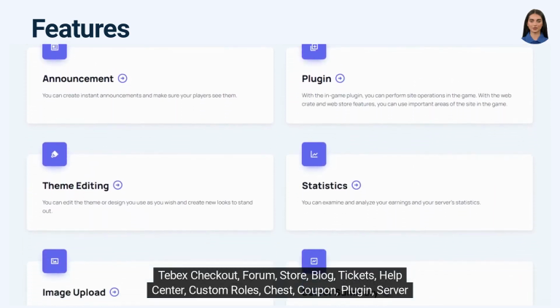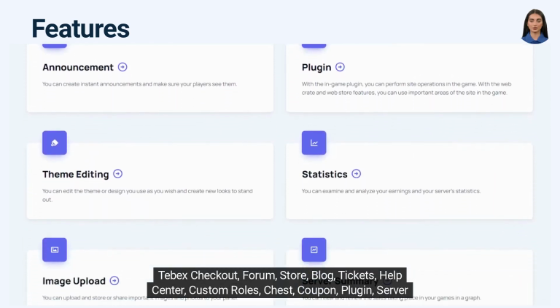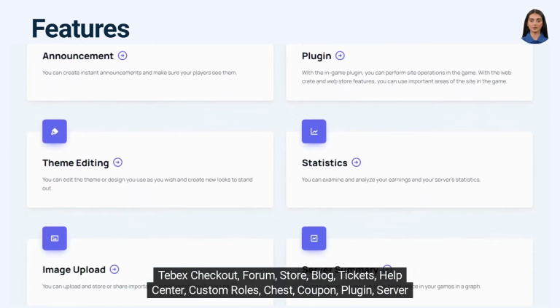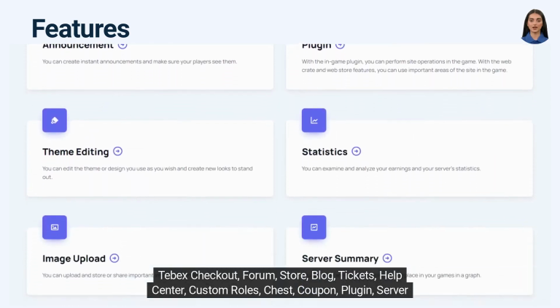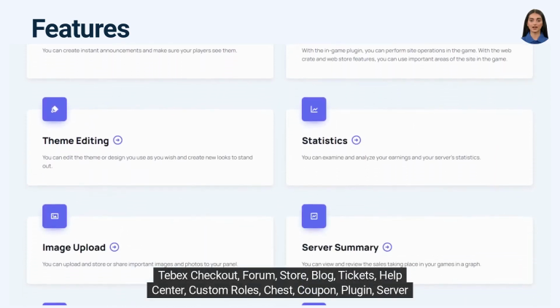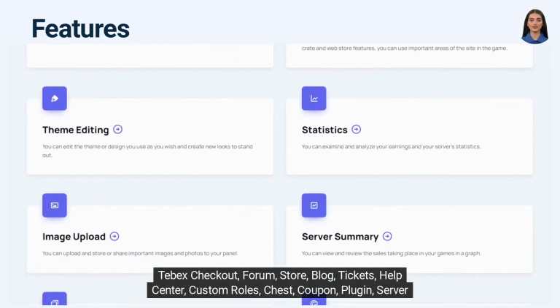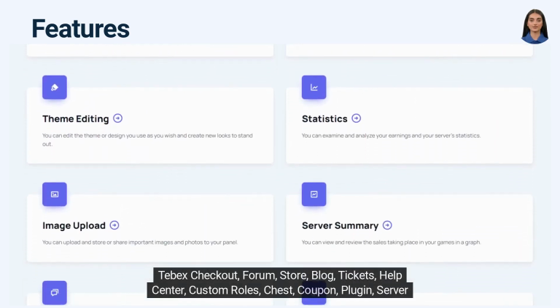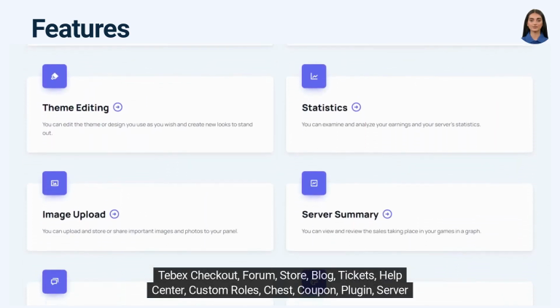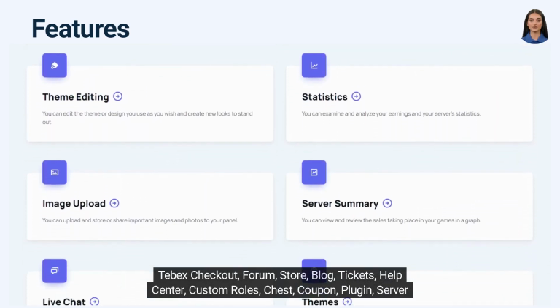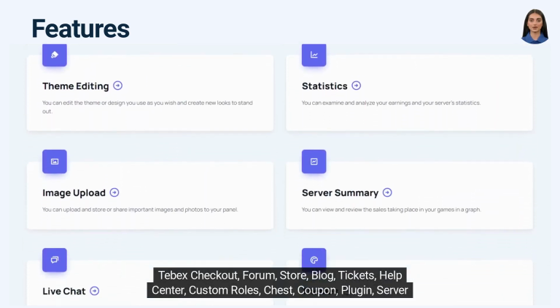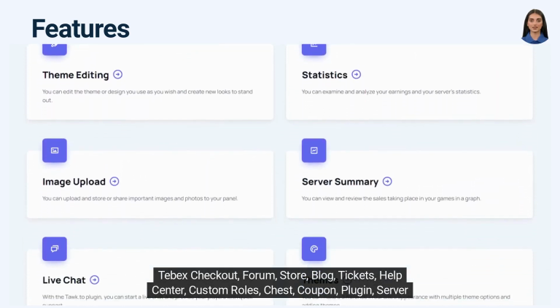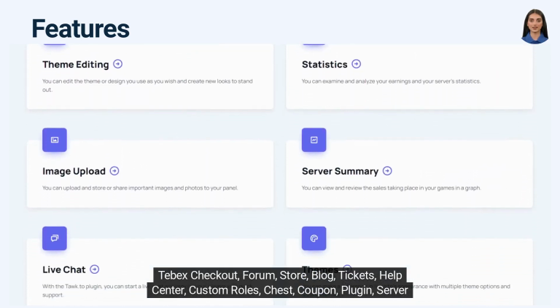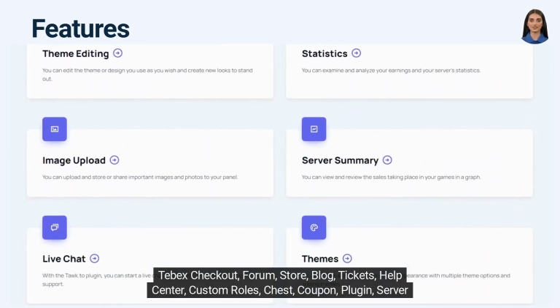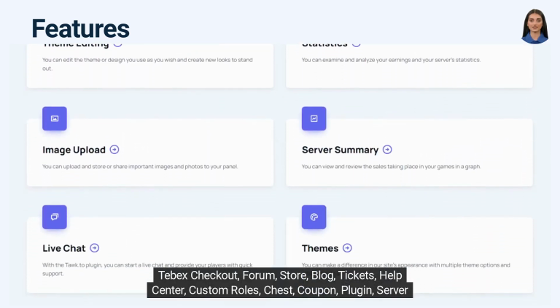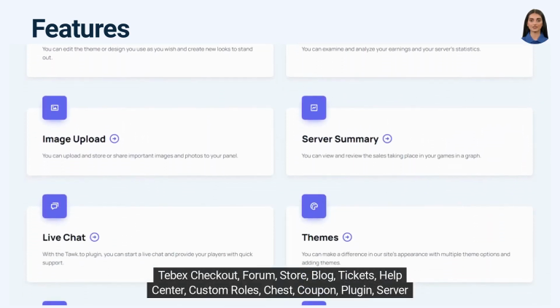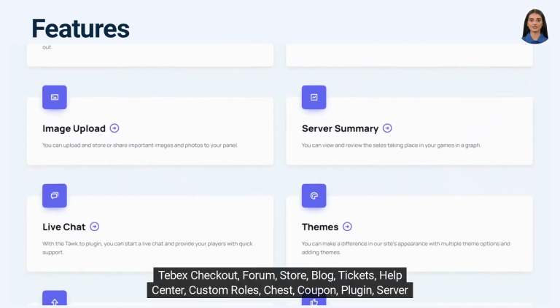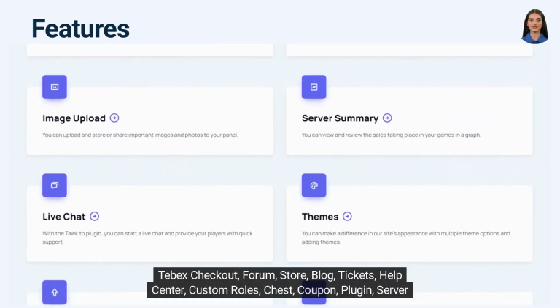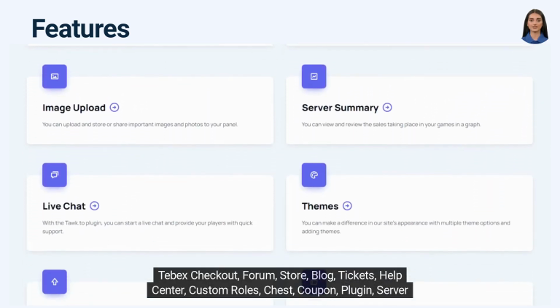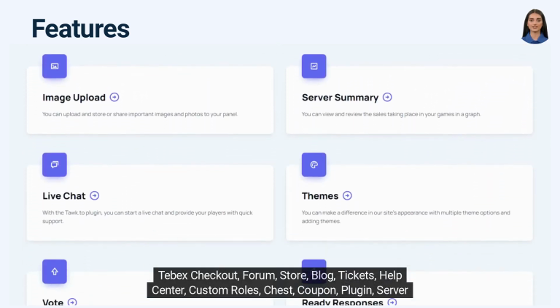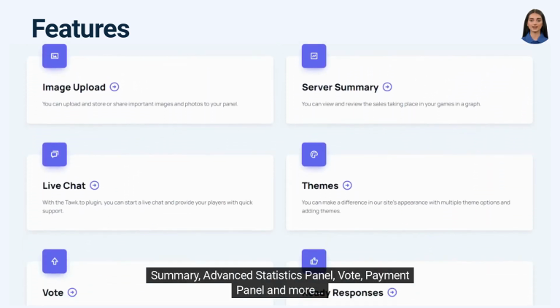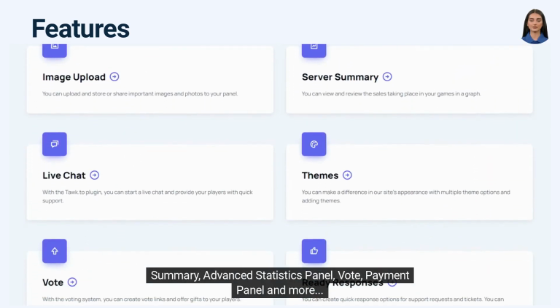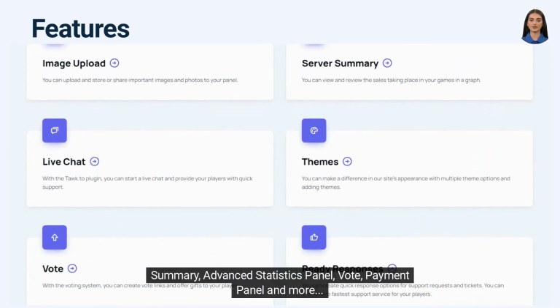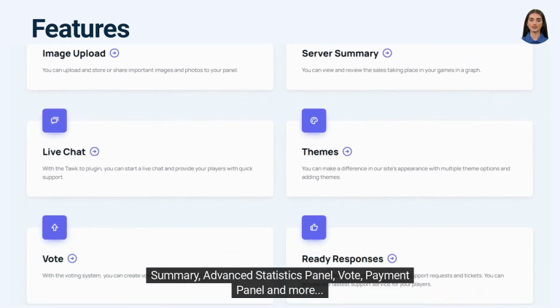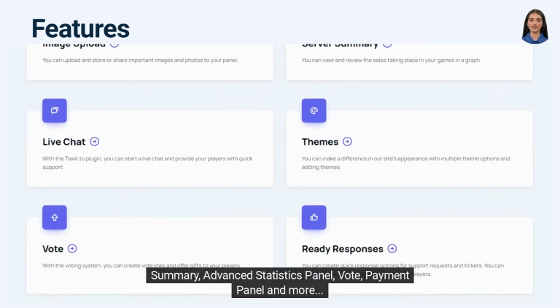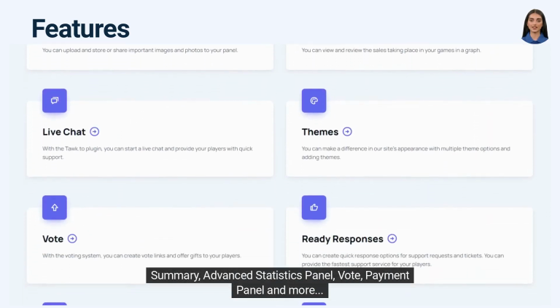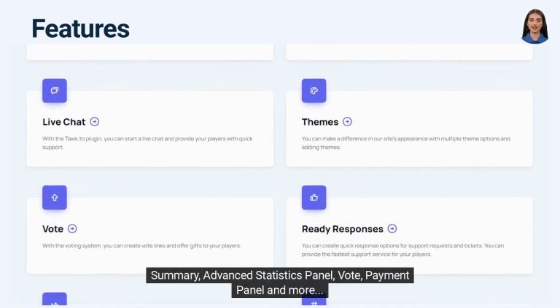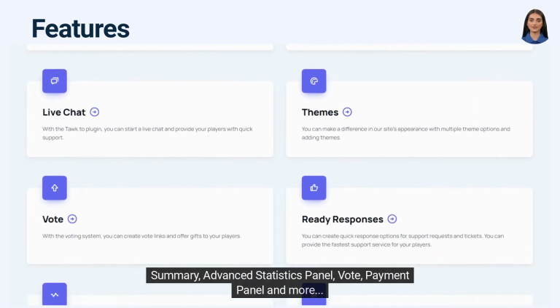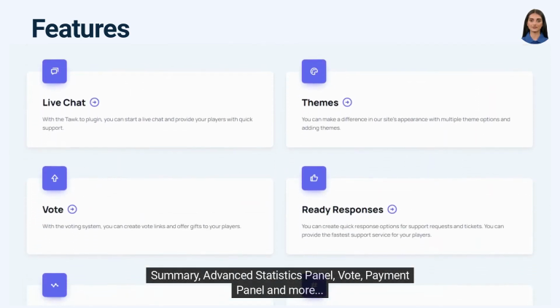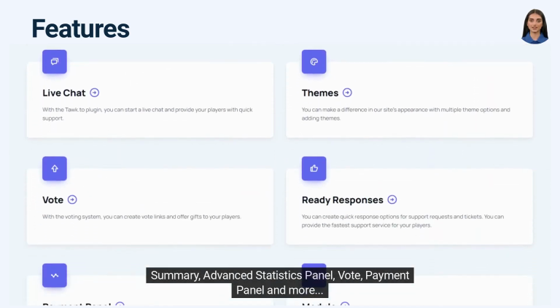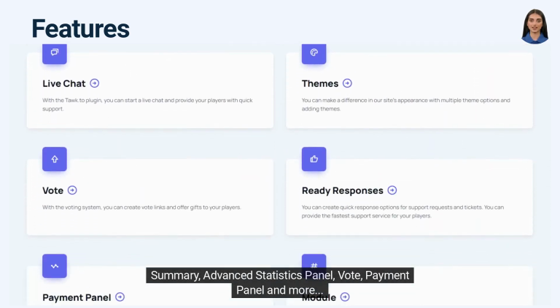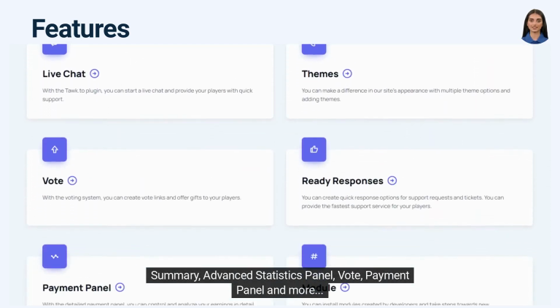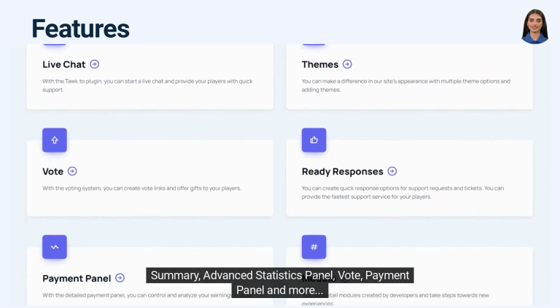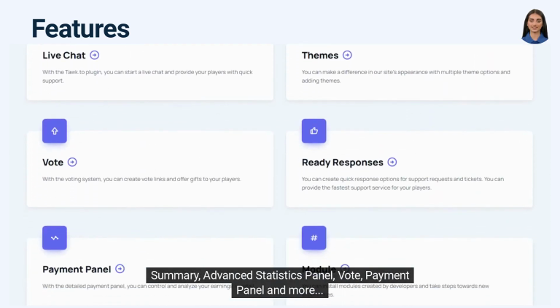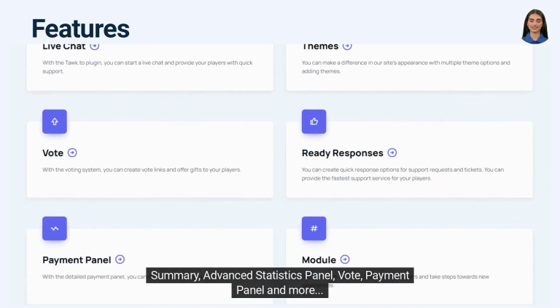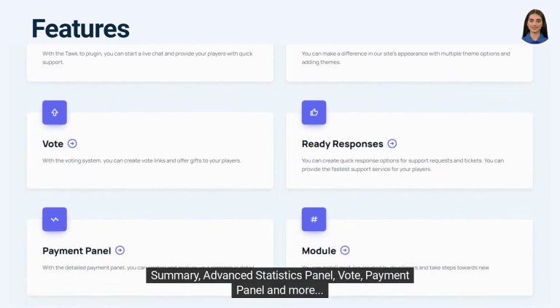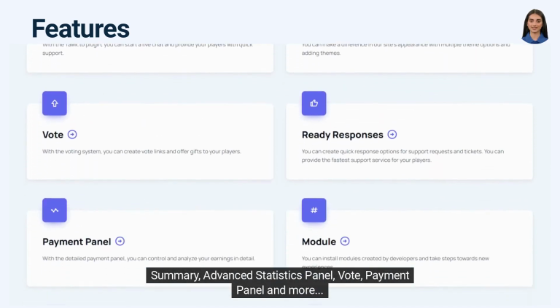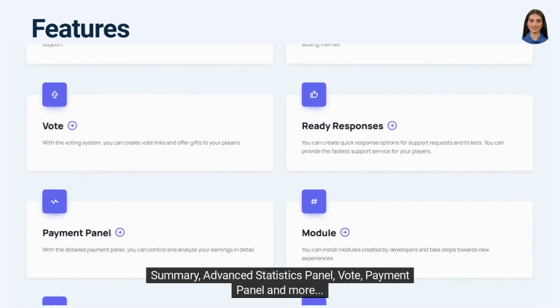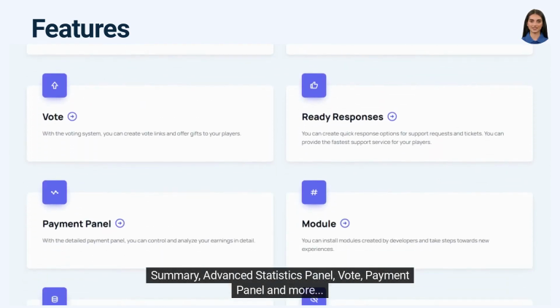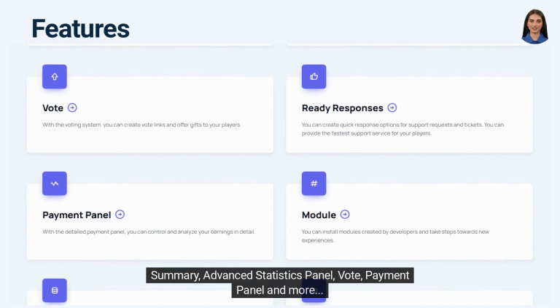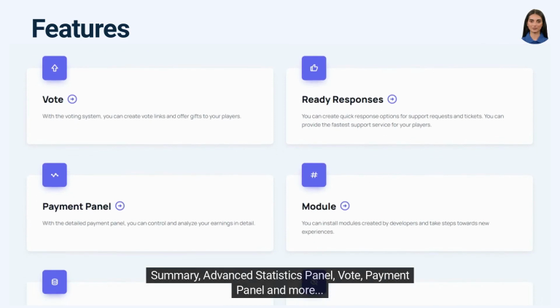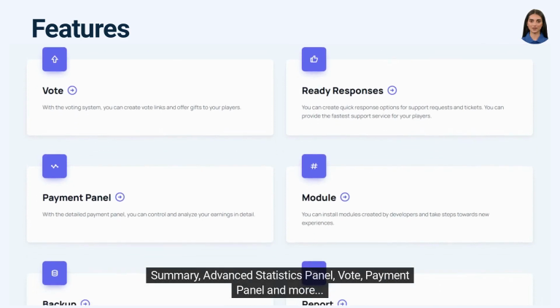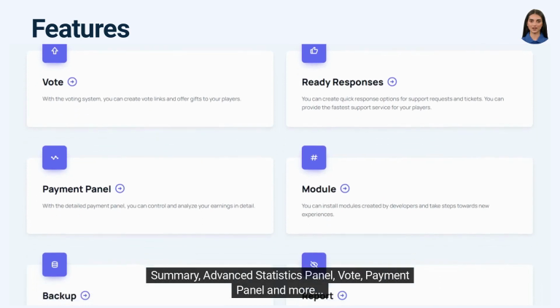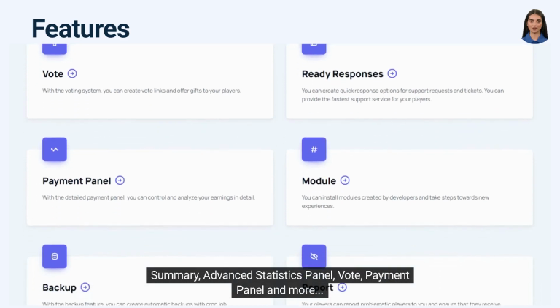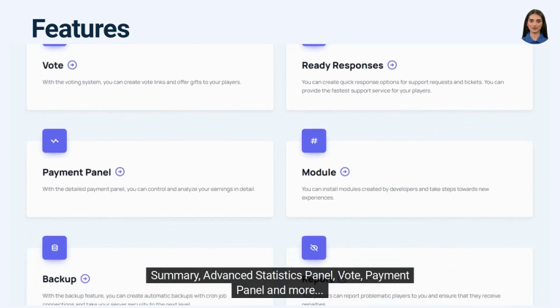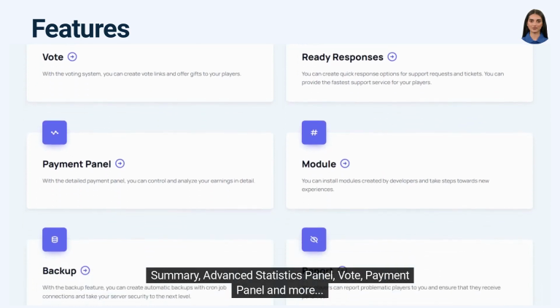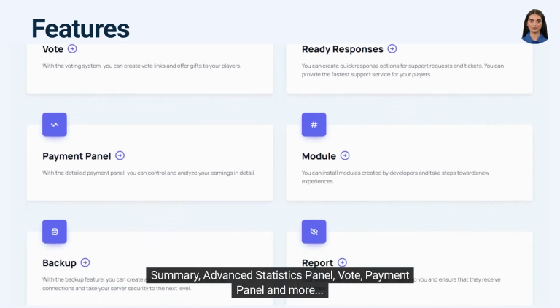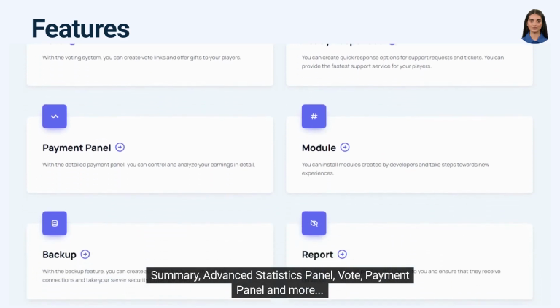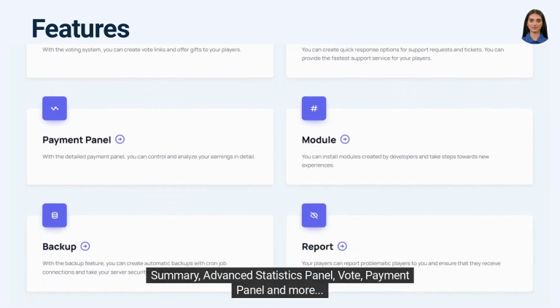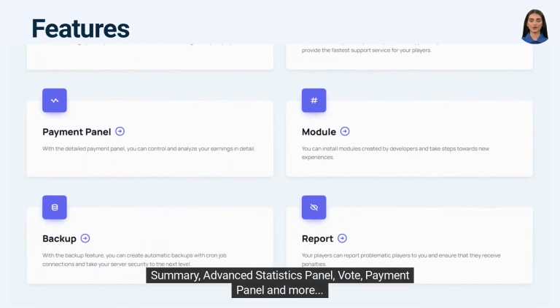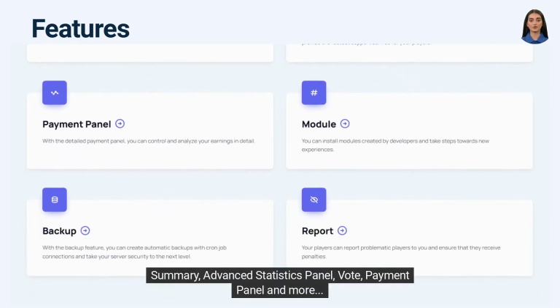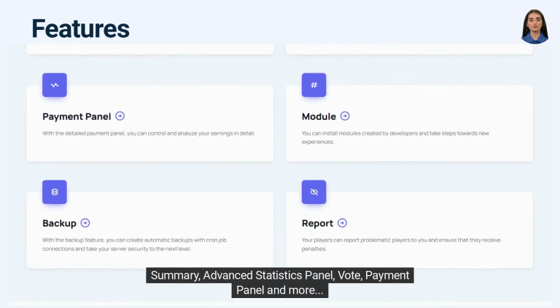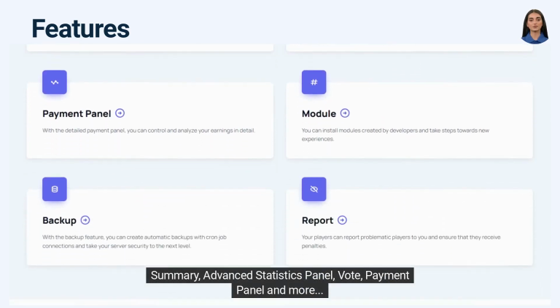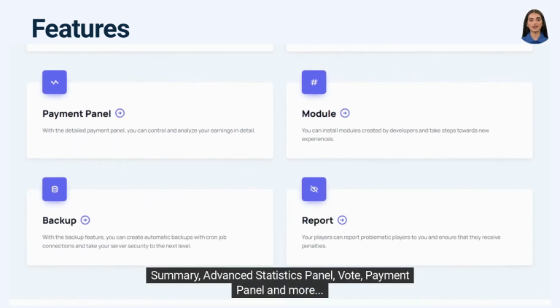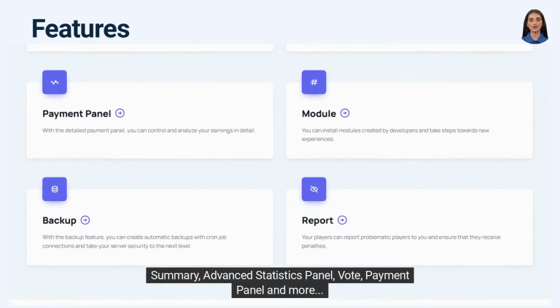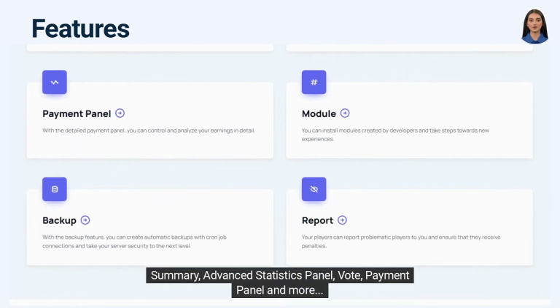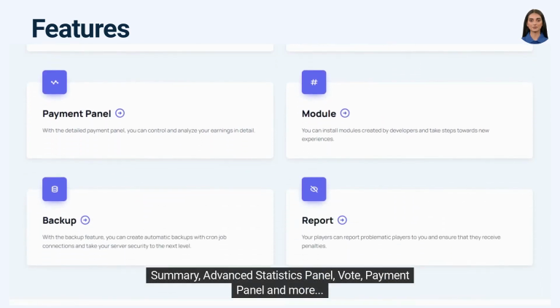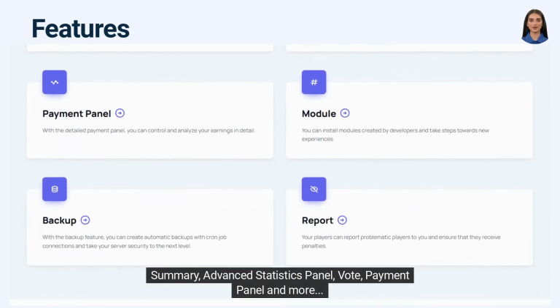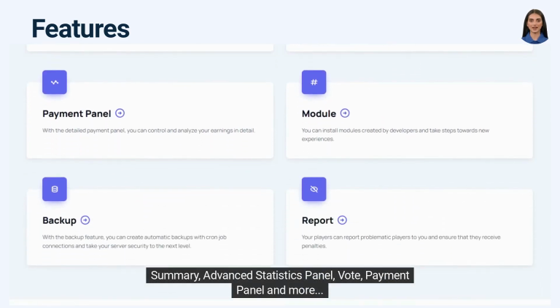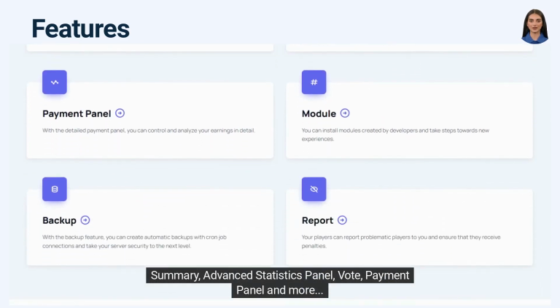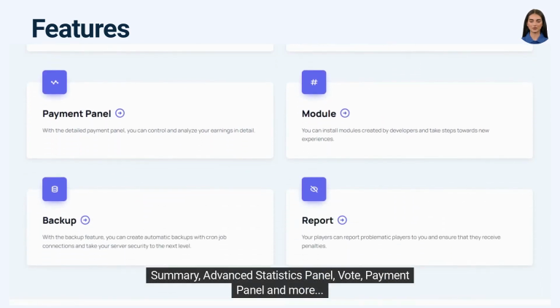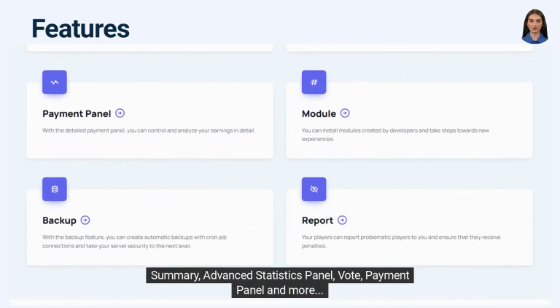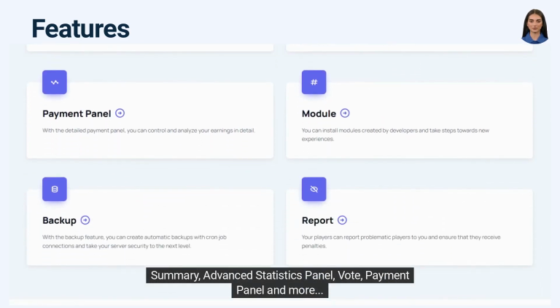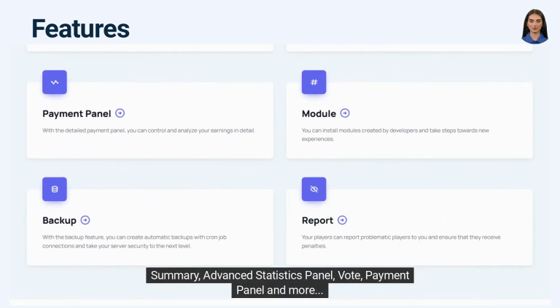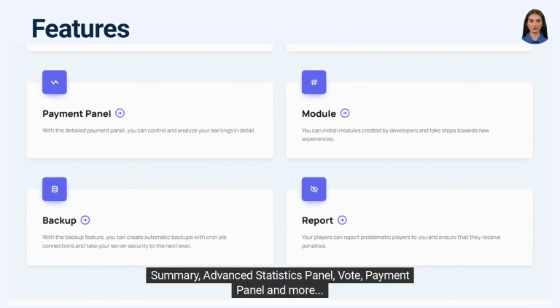Additional features include Coupon, Plugin, Server Summary, Advanced Statistics Panel, Vote, Payment Panel, and more.